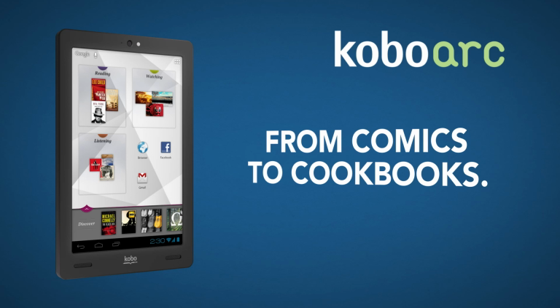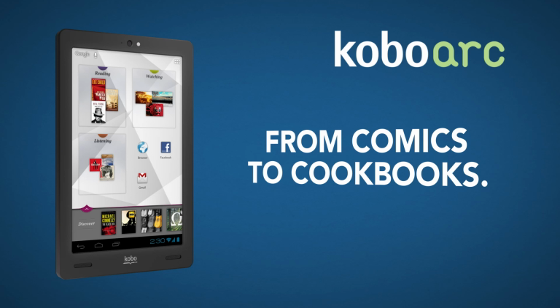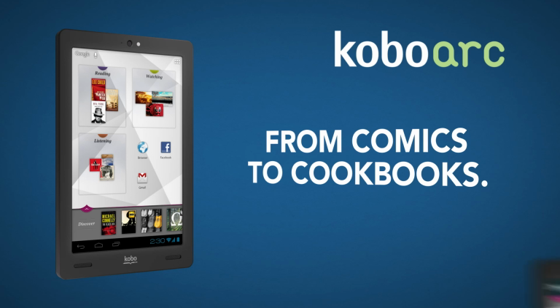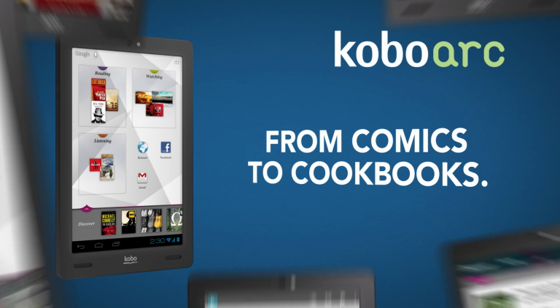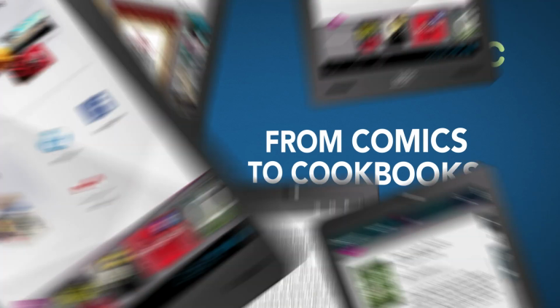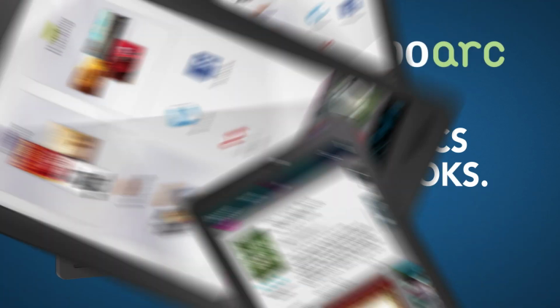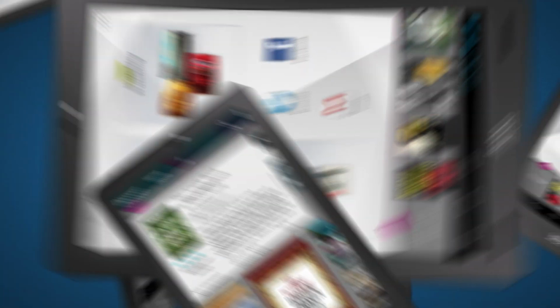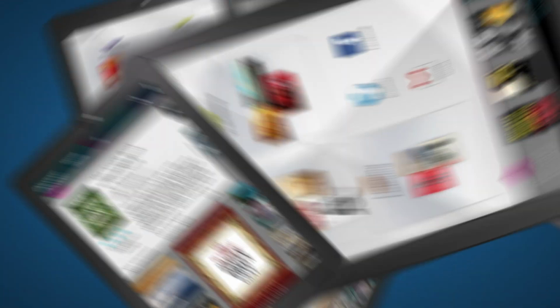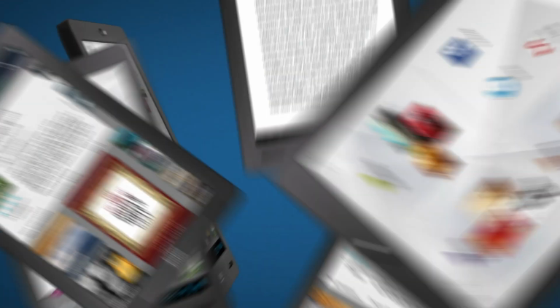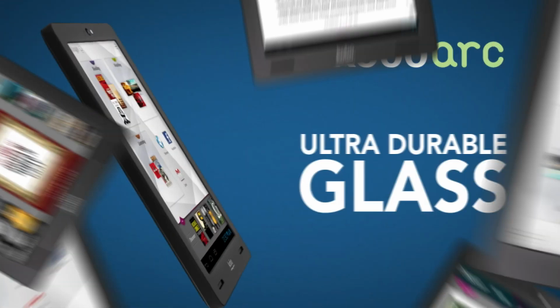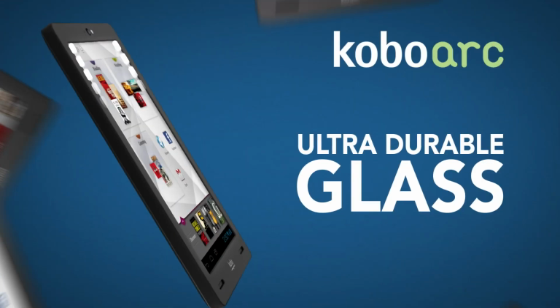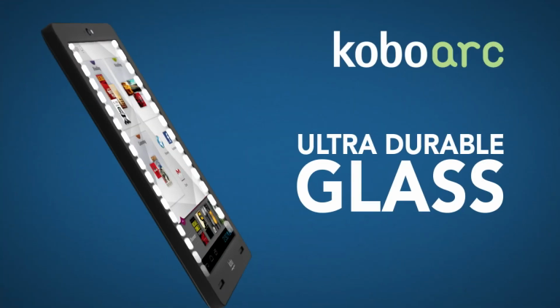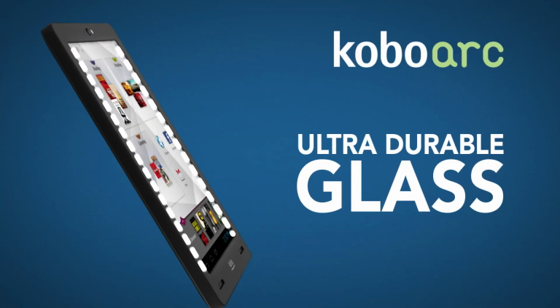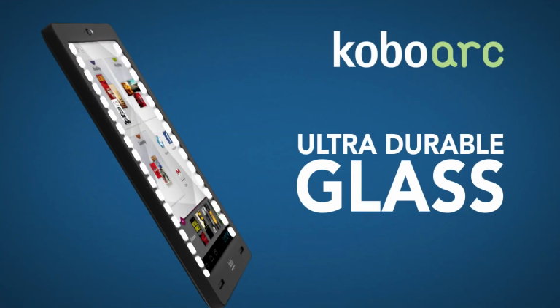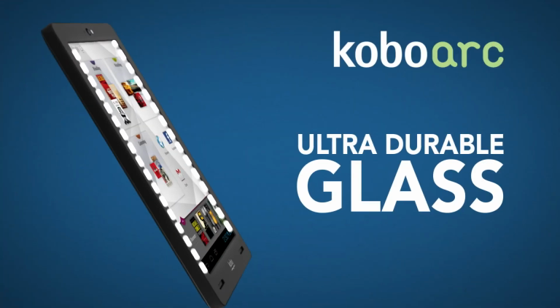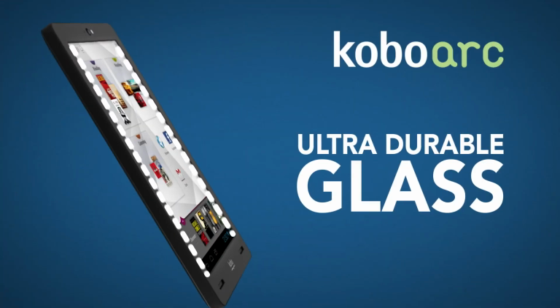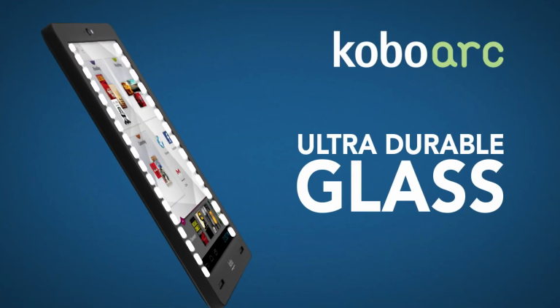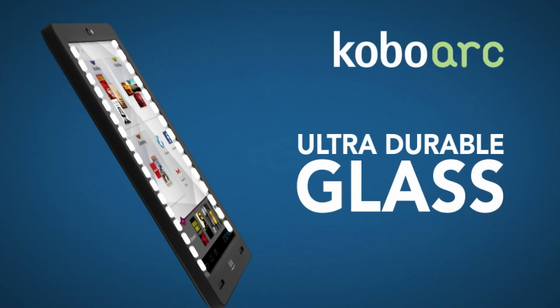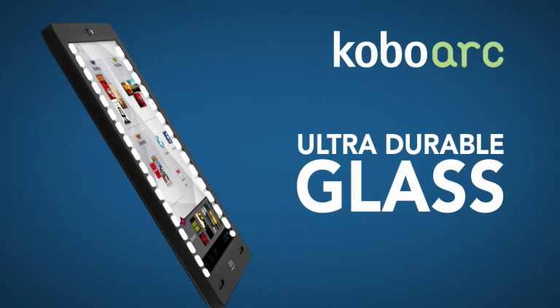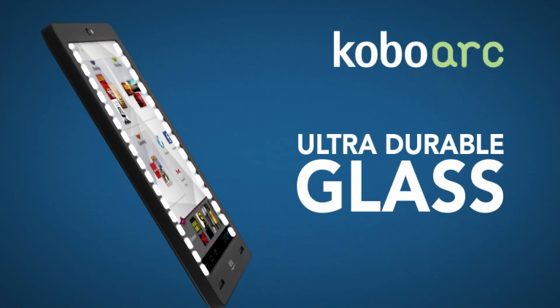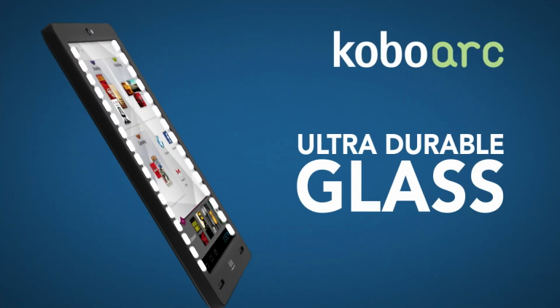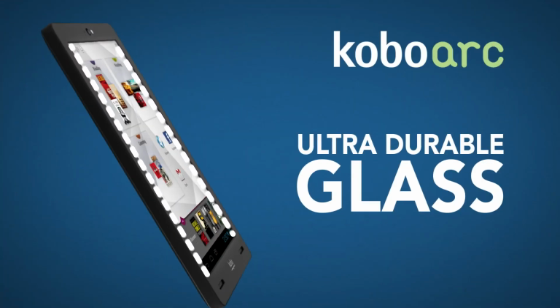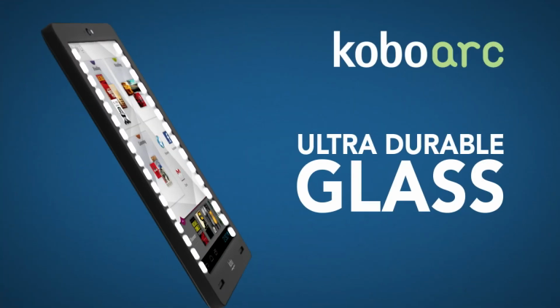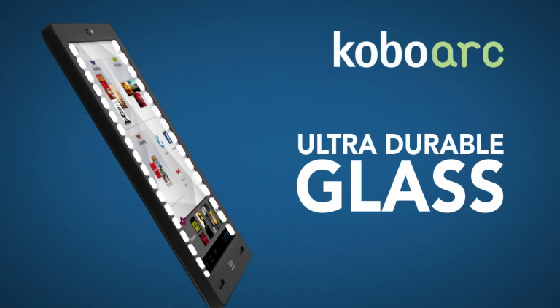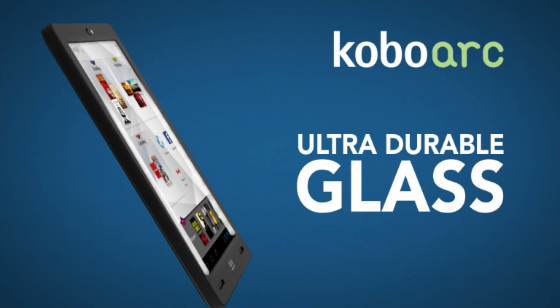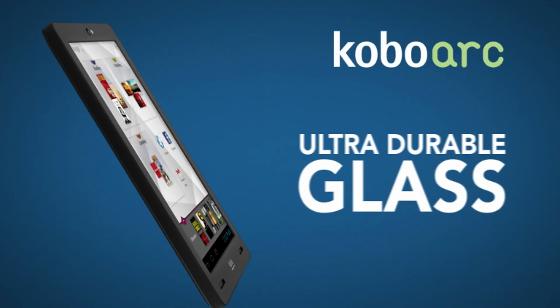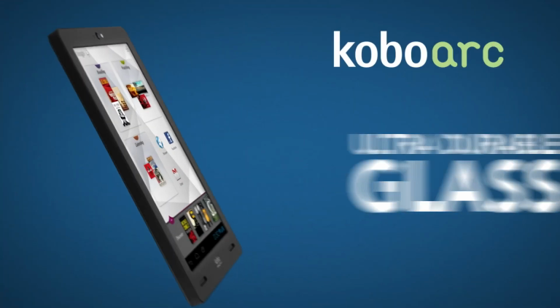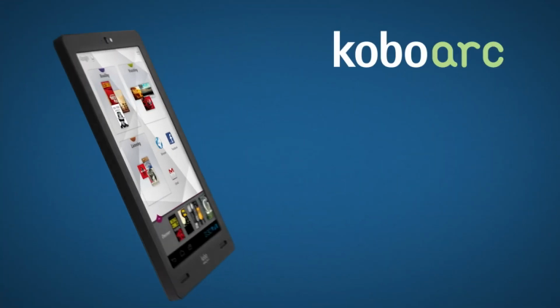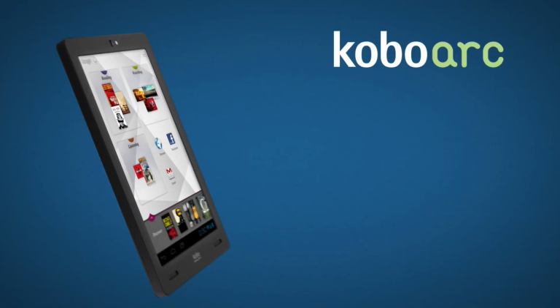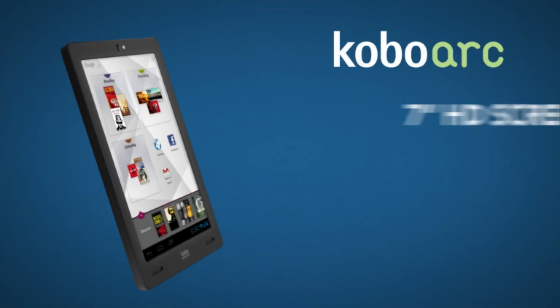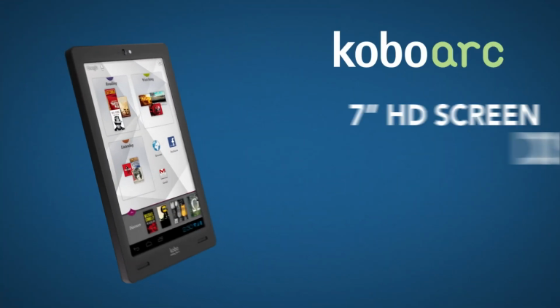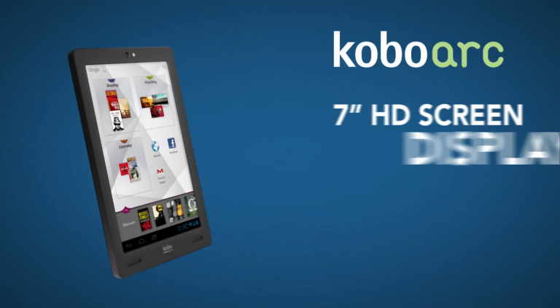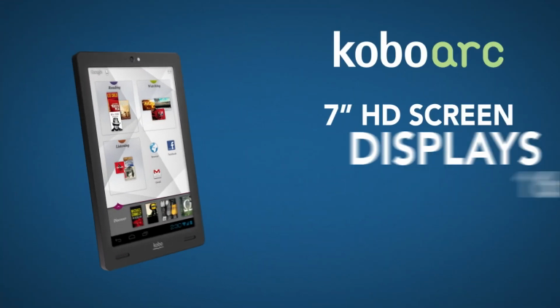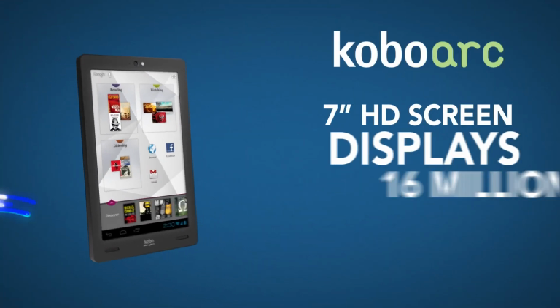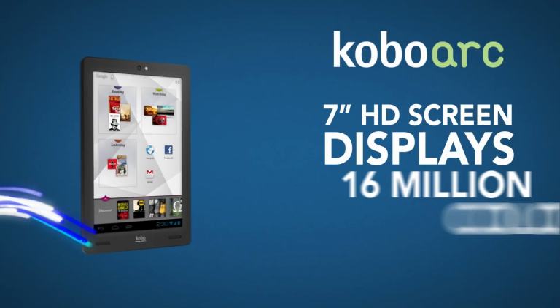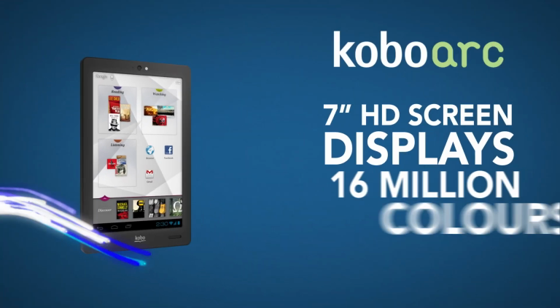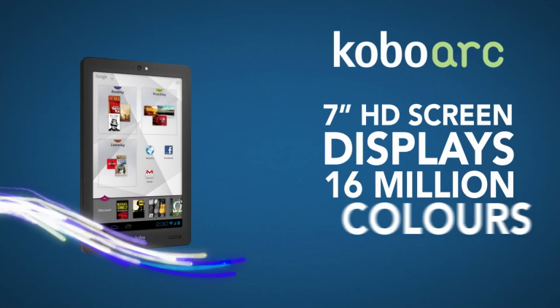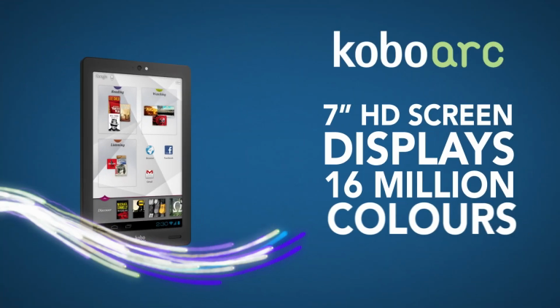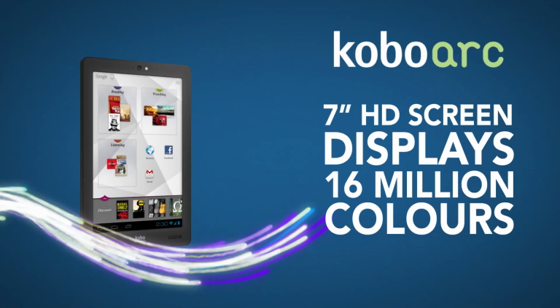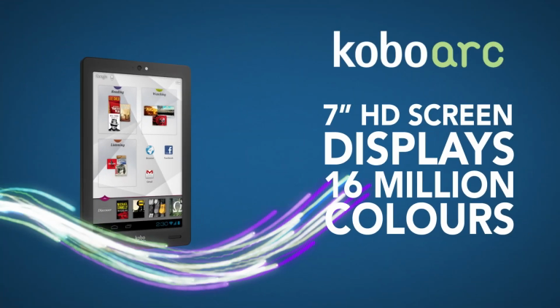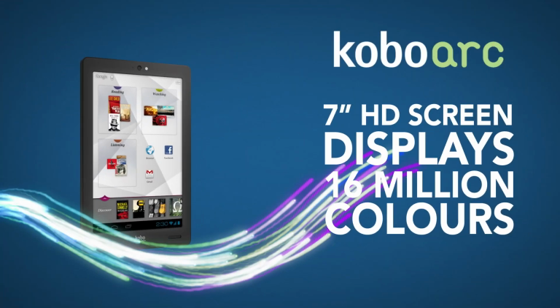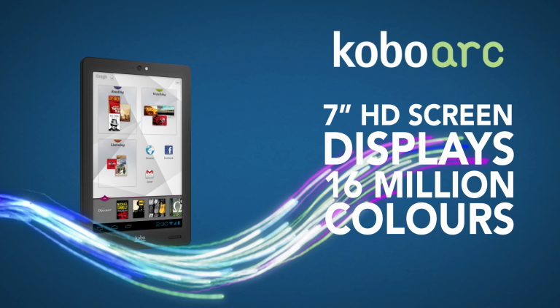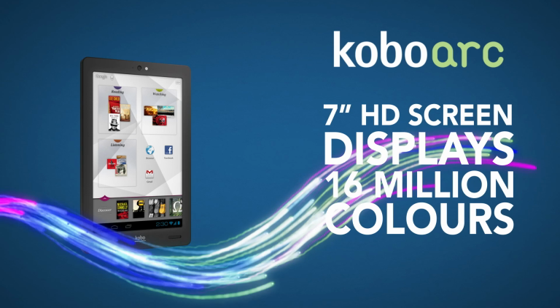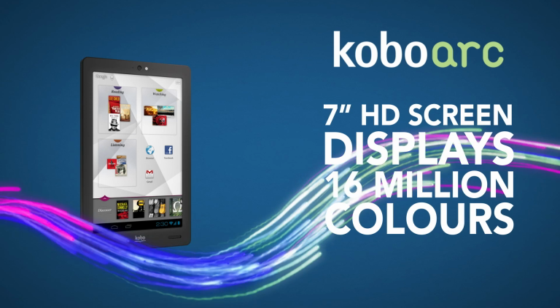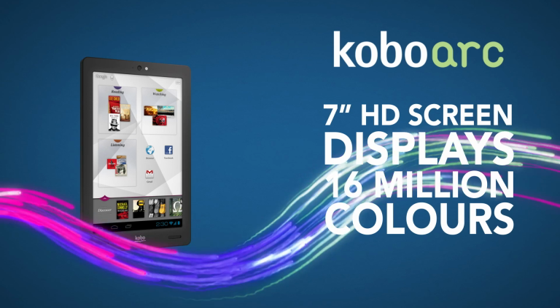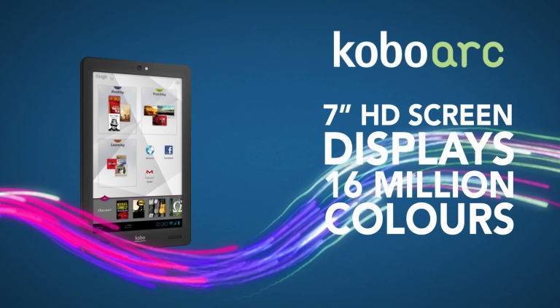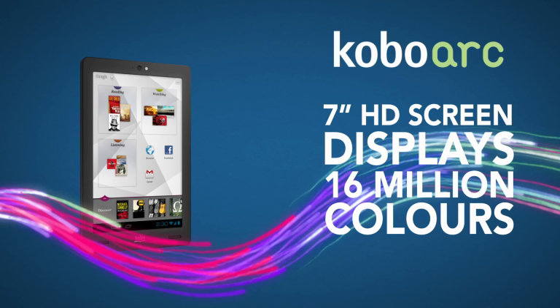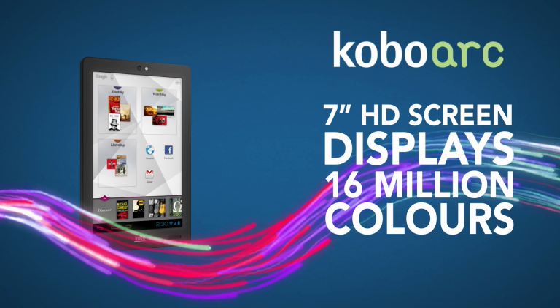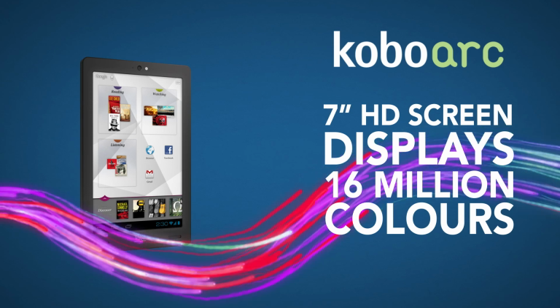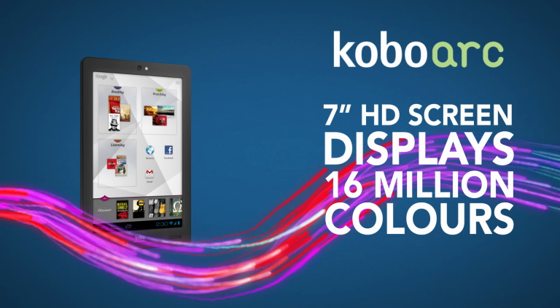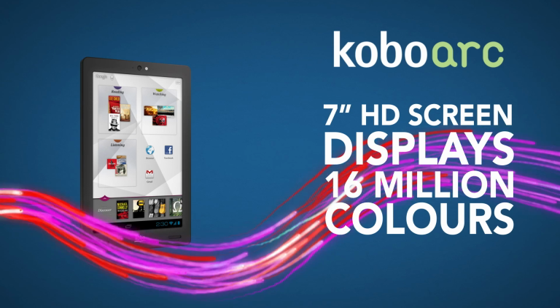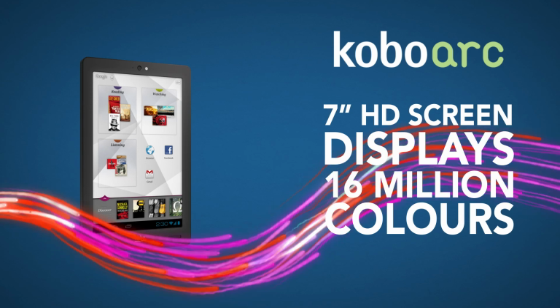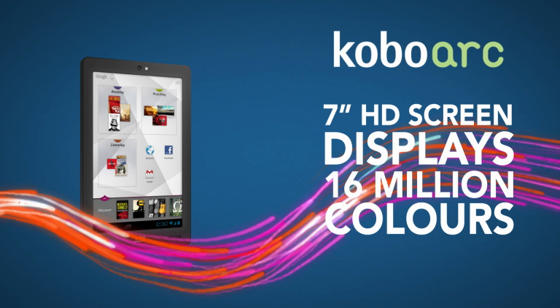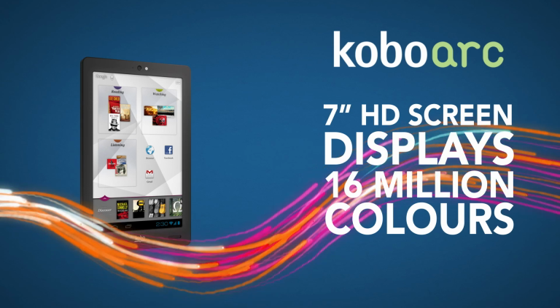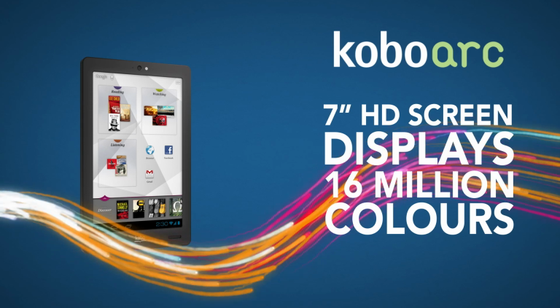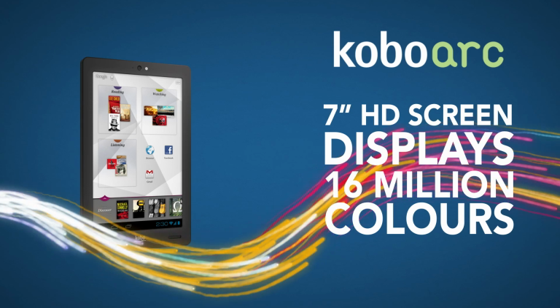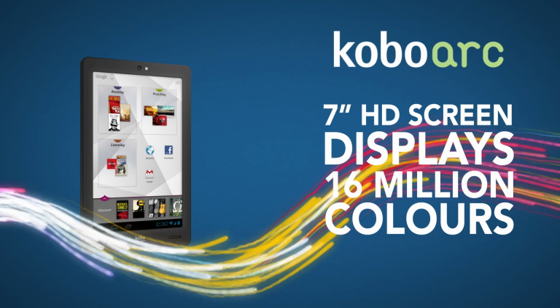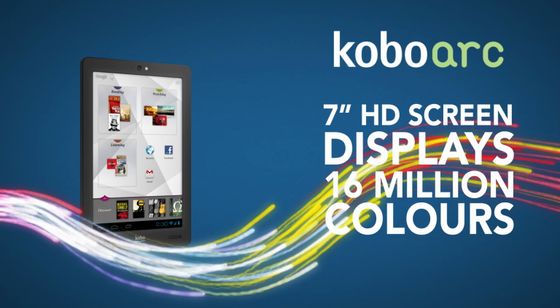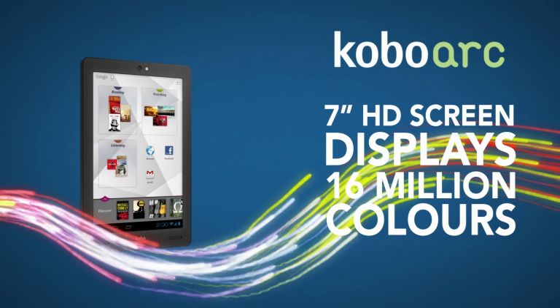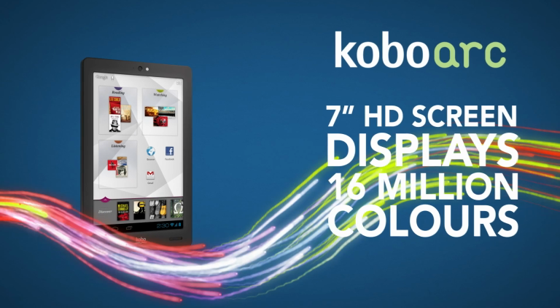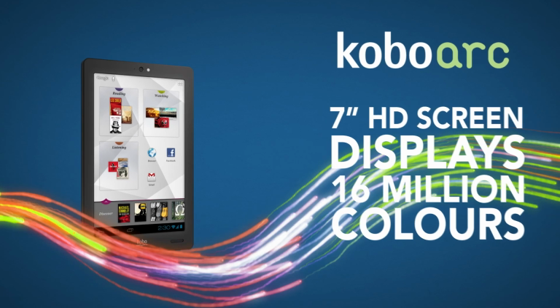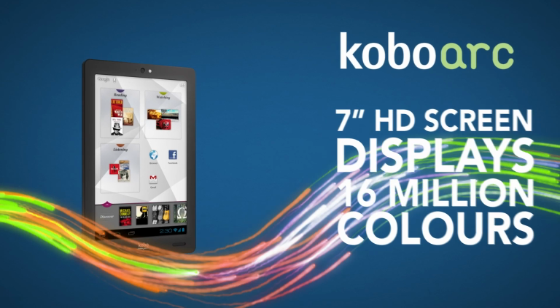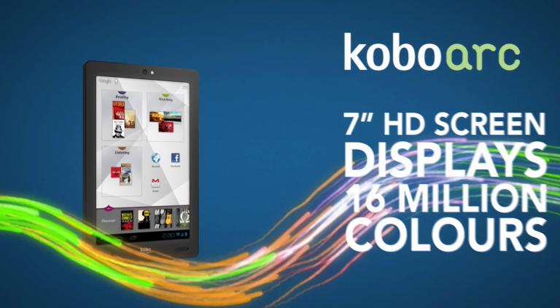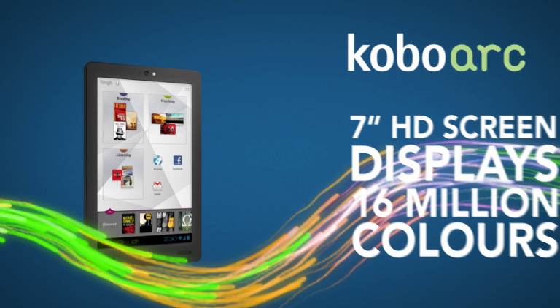The ultra-durable glass protects your tablet from everyday drops and bumps. Kobo Ark displays it all in brilliant HD color.